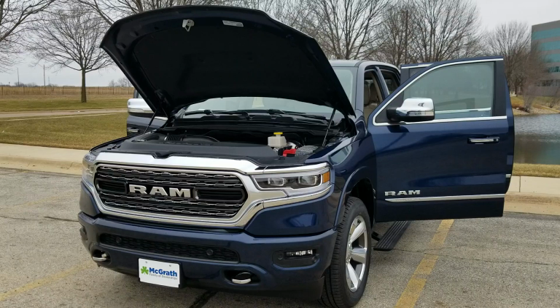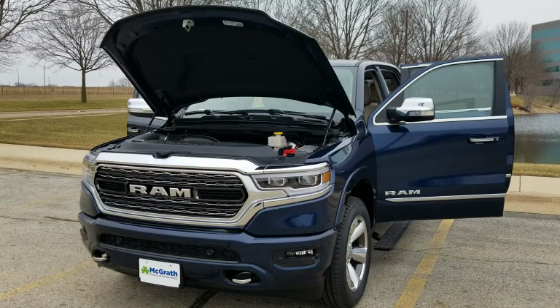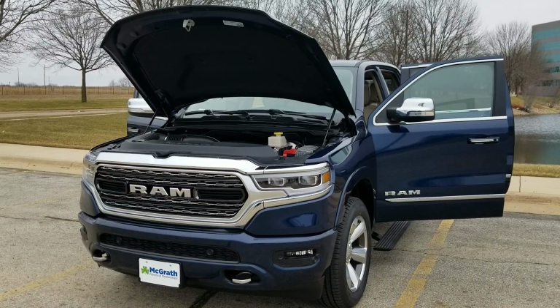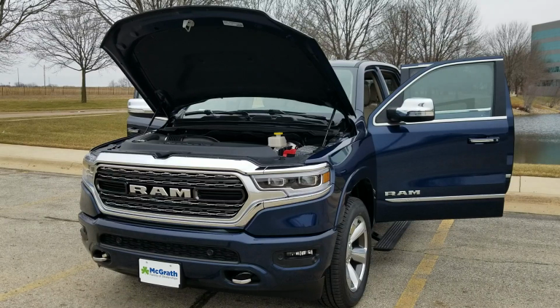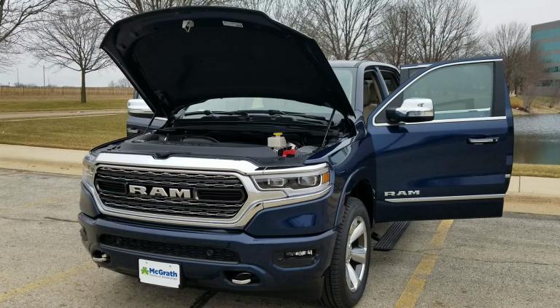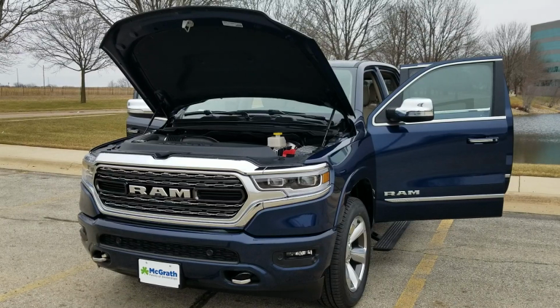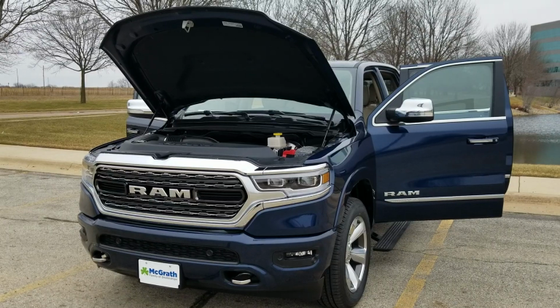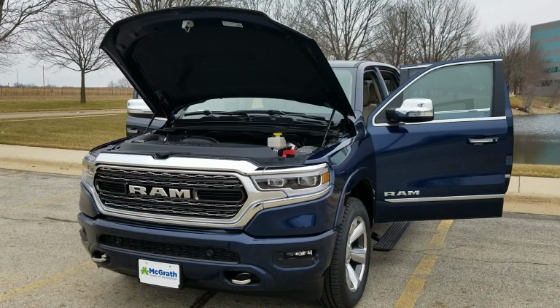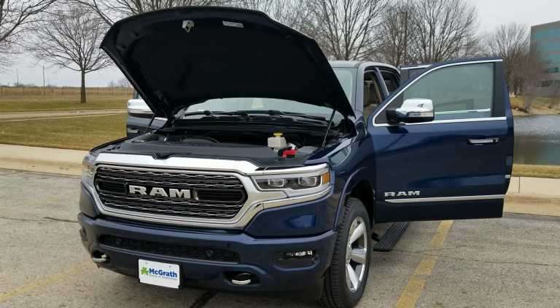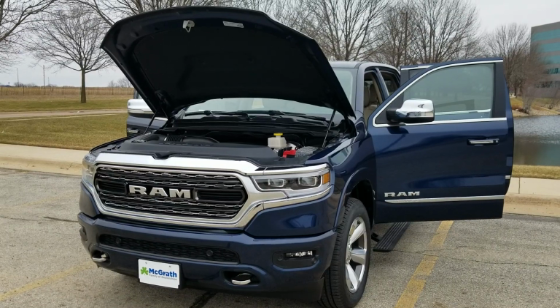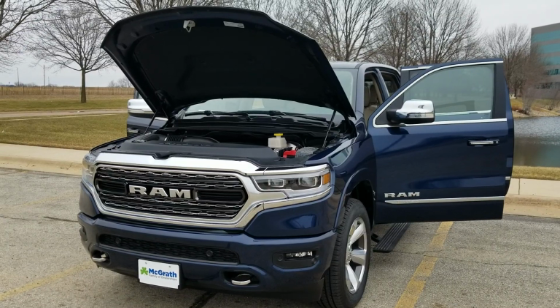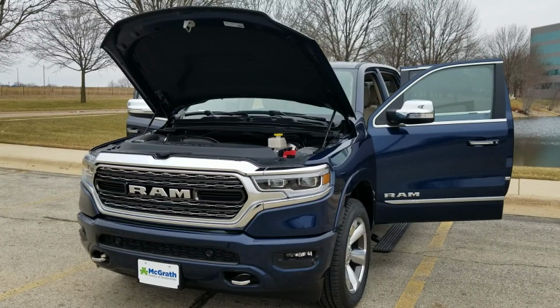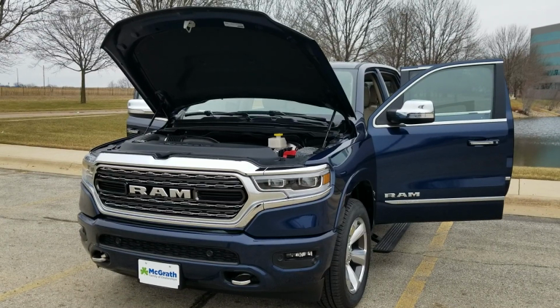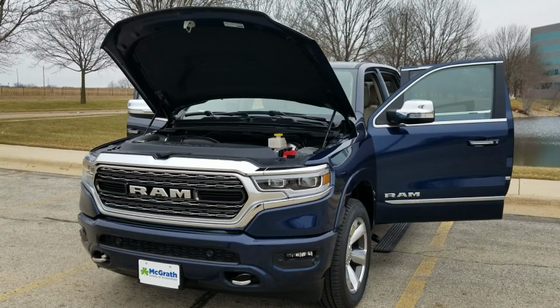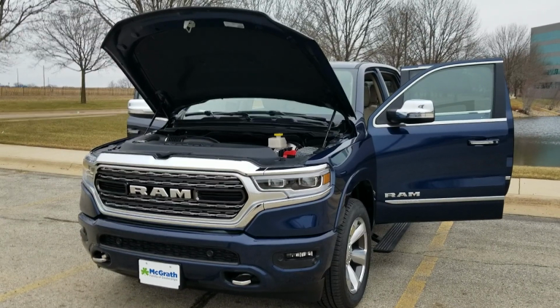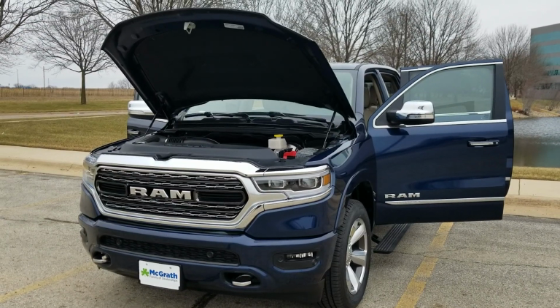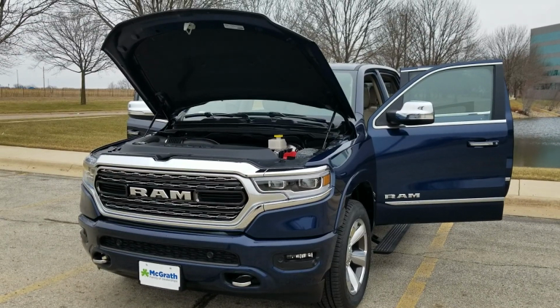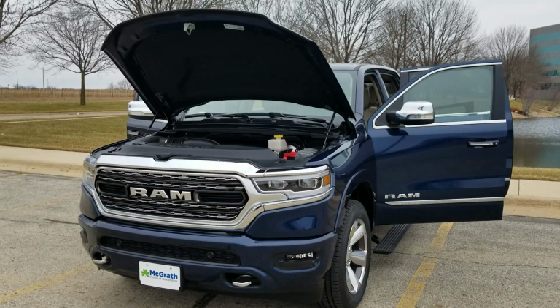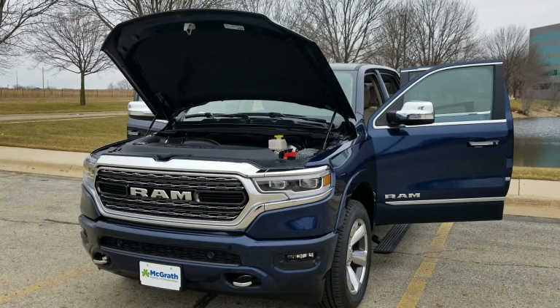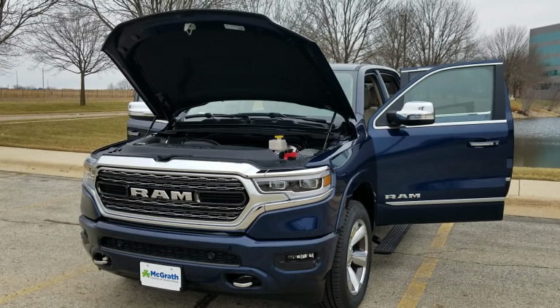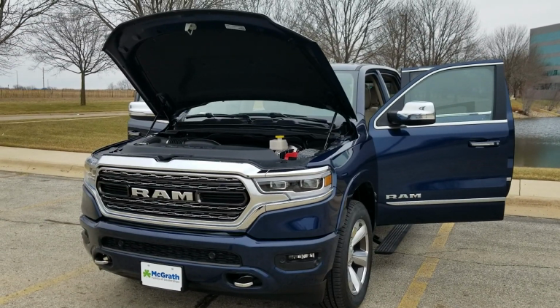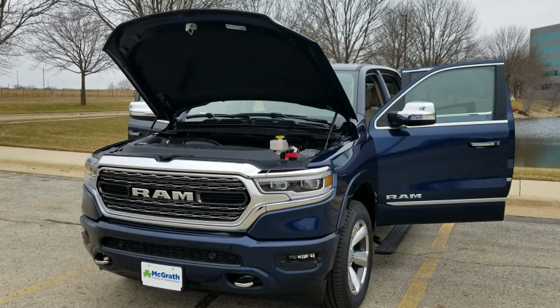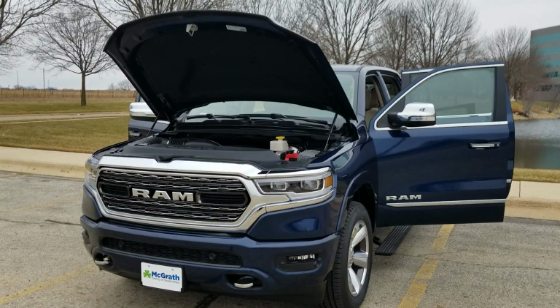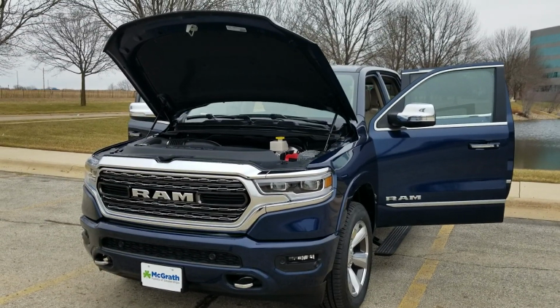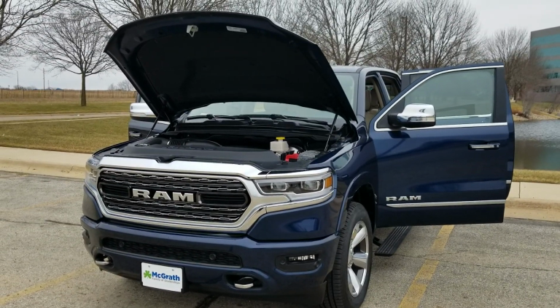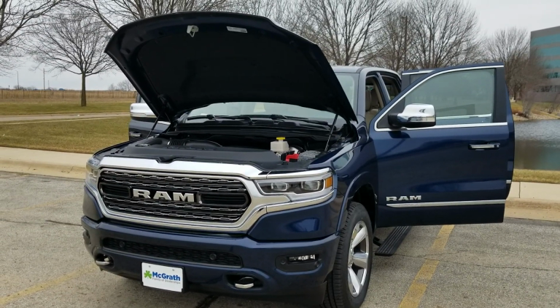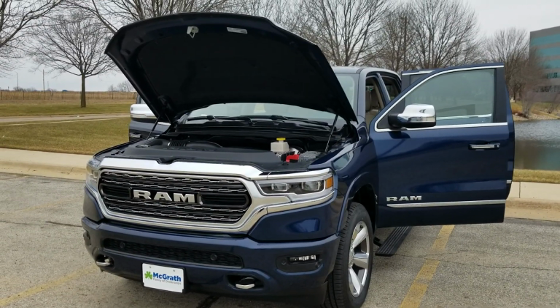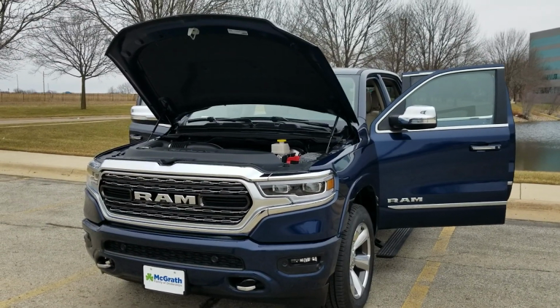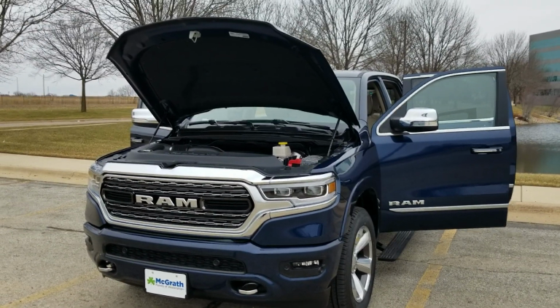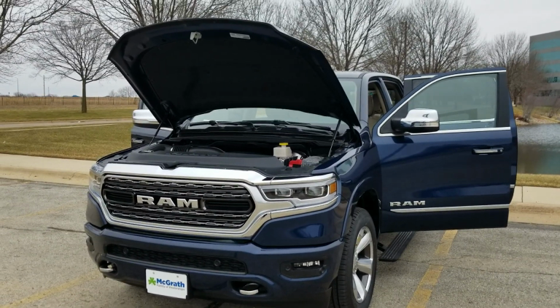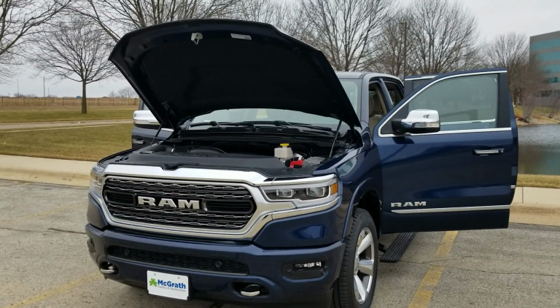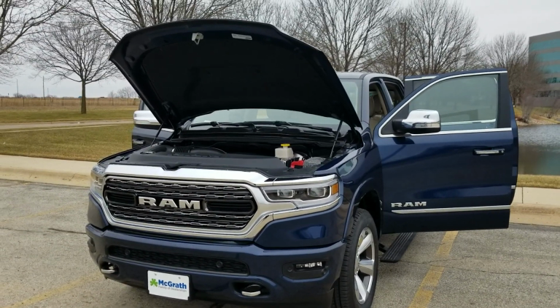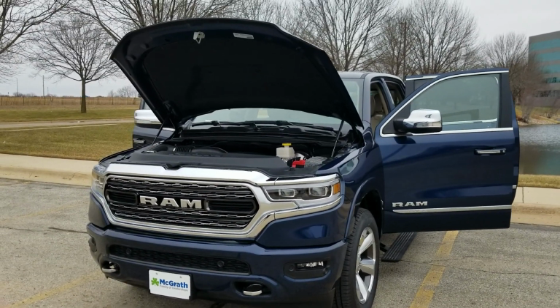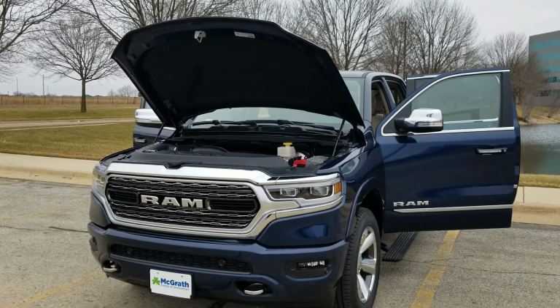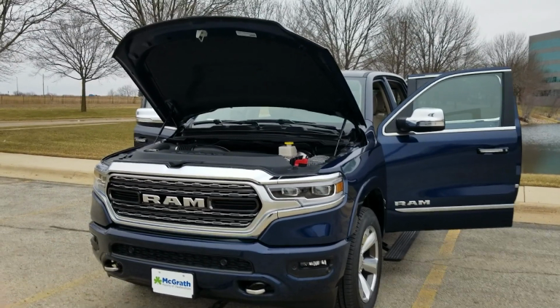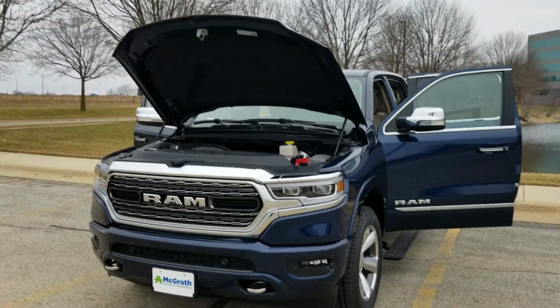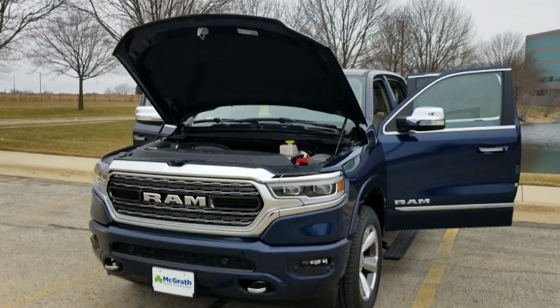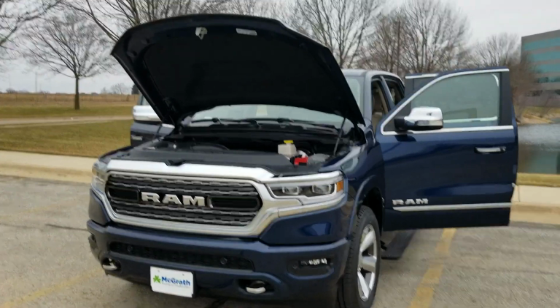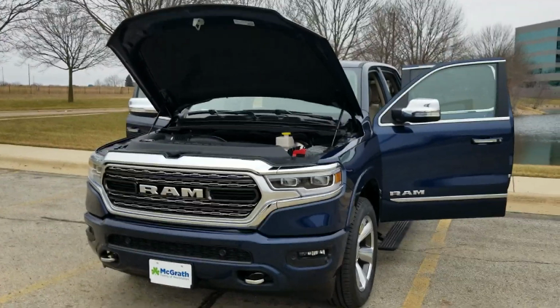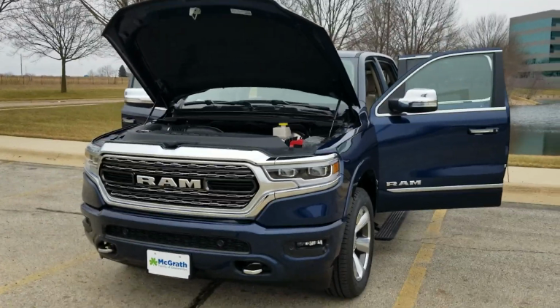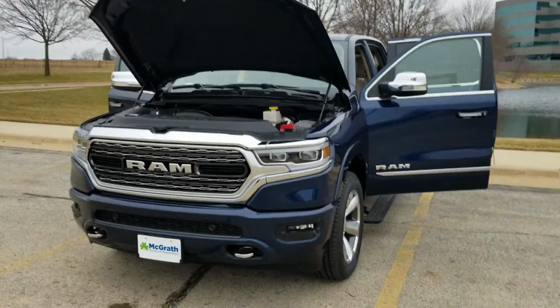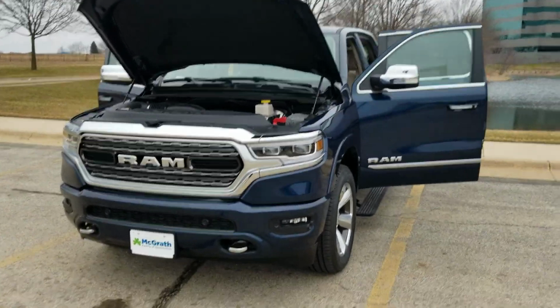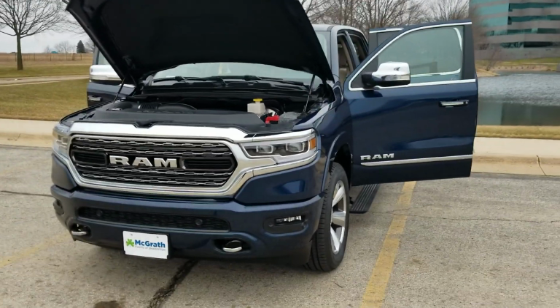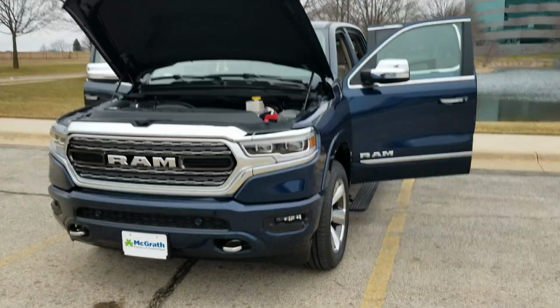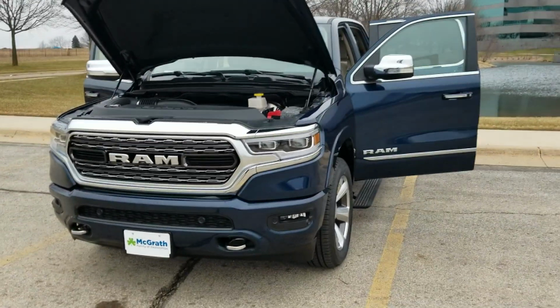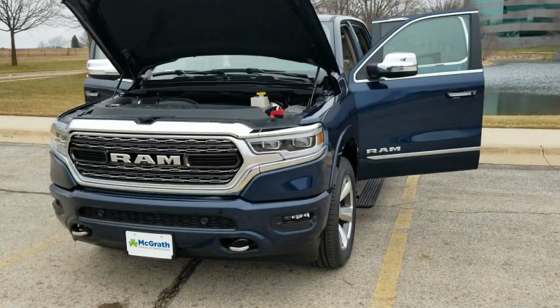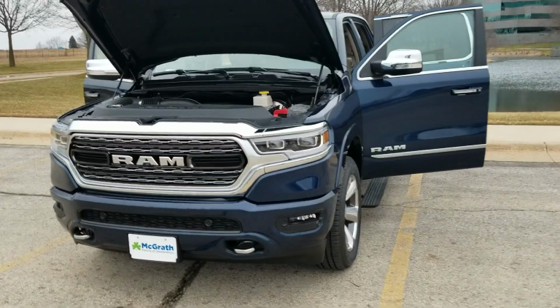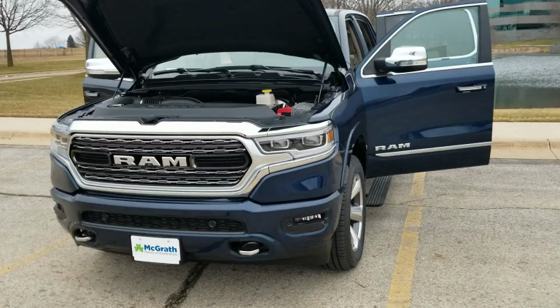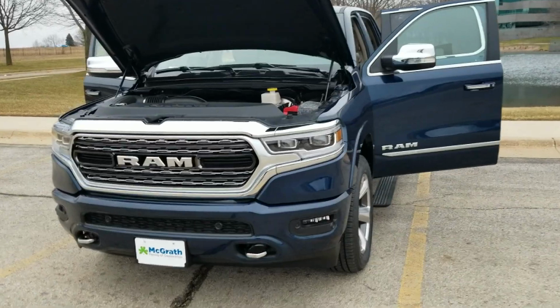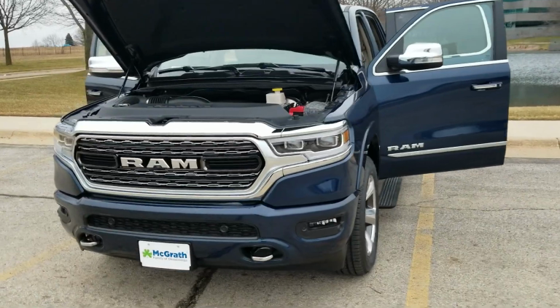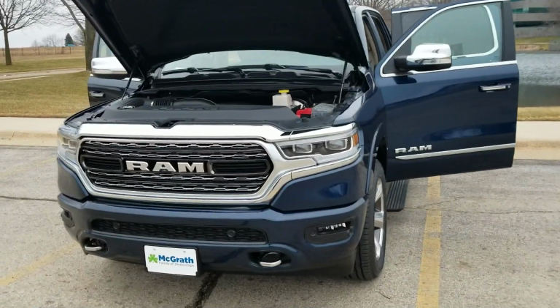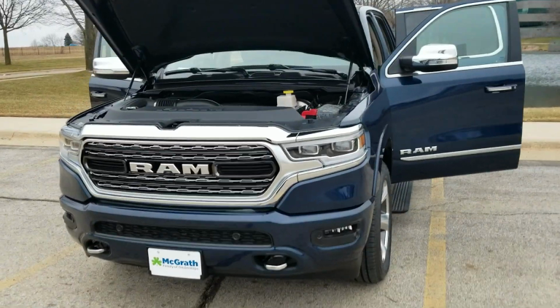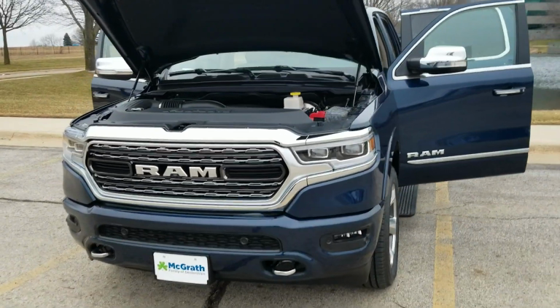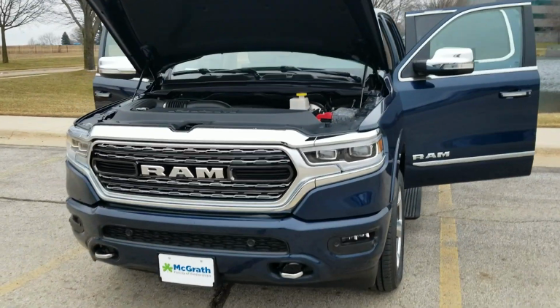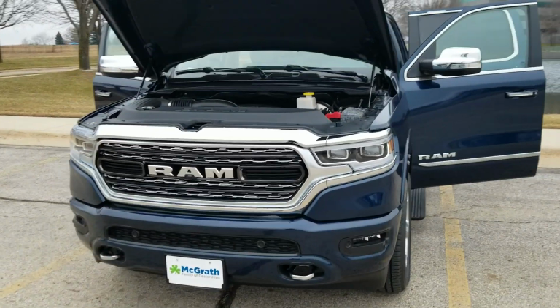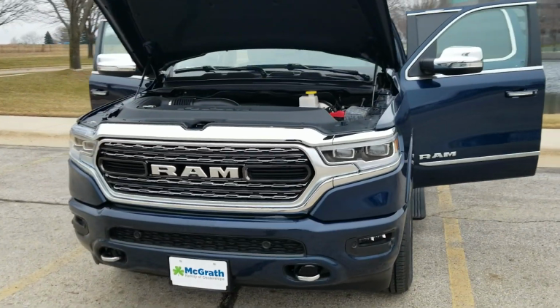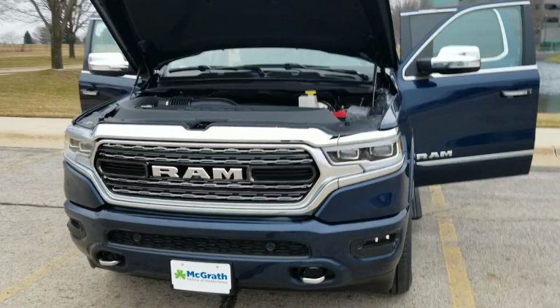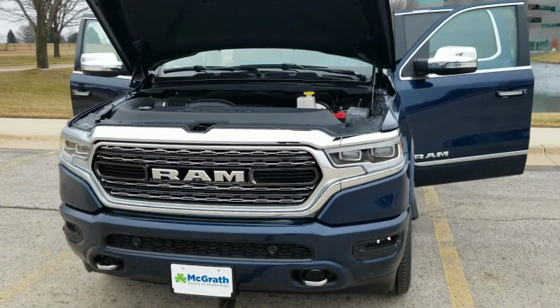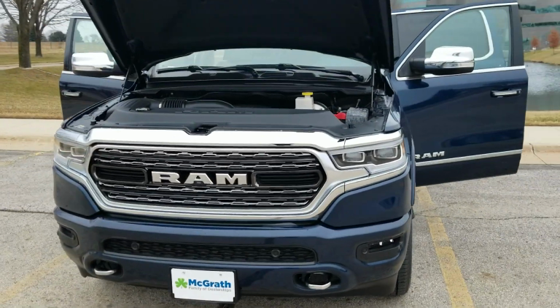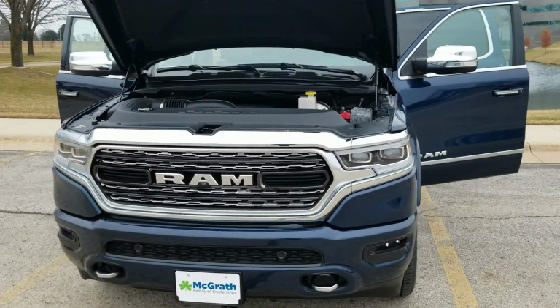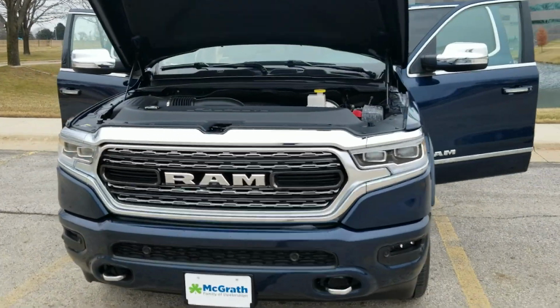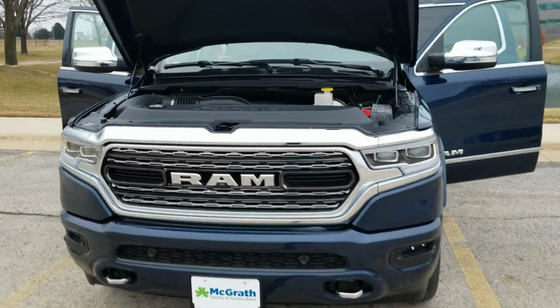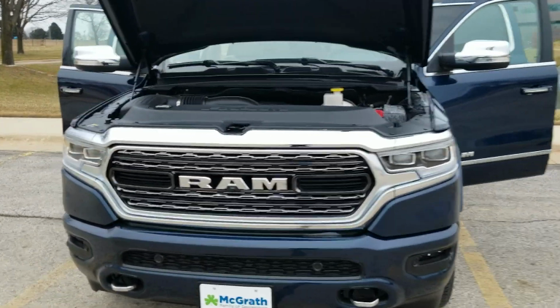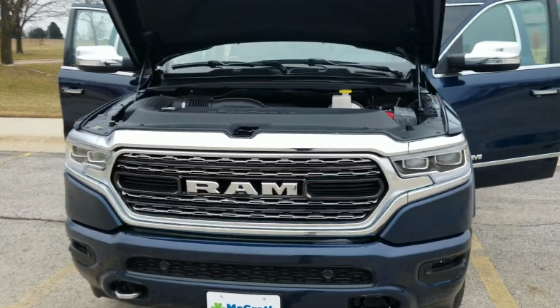Hey Perry, it's John up here at Pat McGrath Ram Country. I just want to touch base with you super quick here and kind of show you around the truck that you inquired on a little bit.